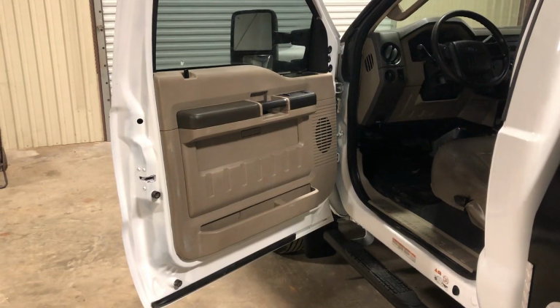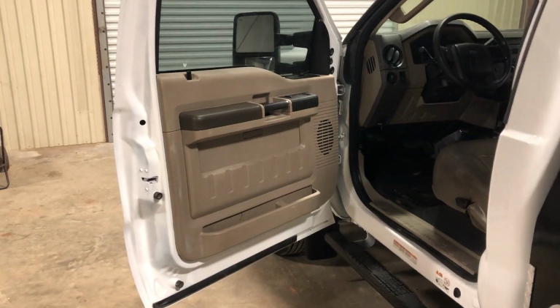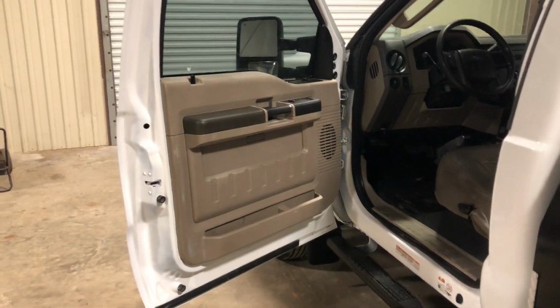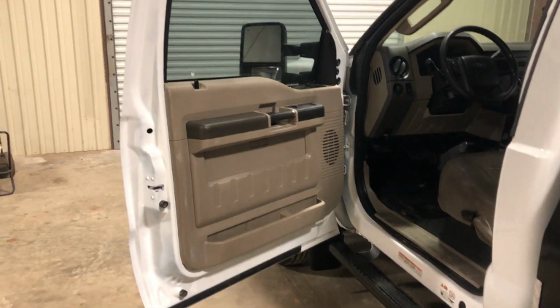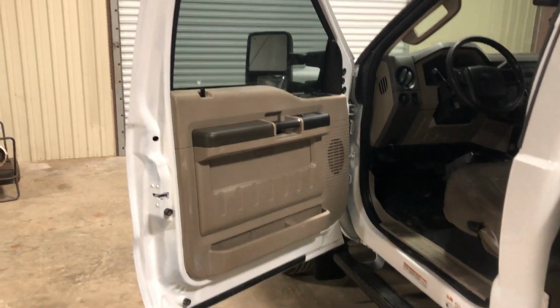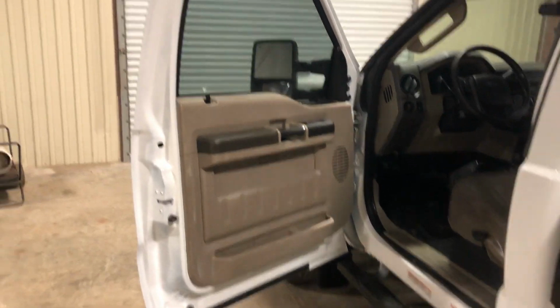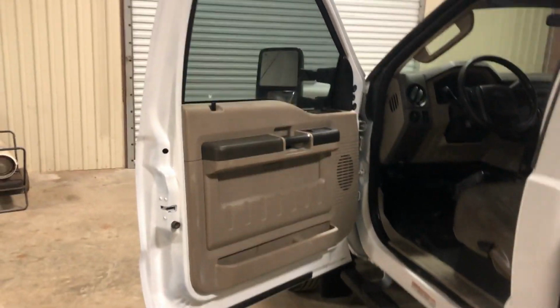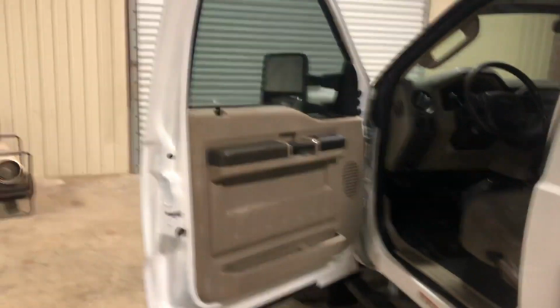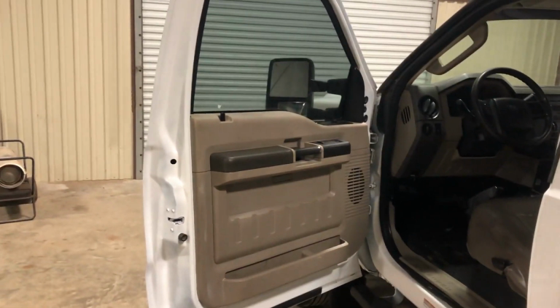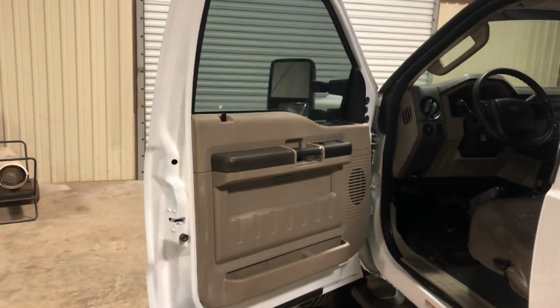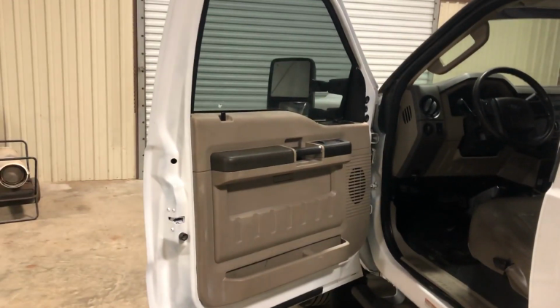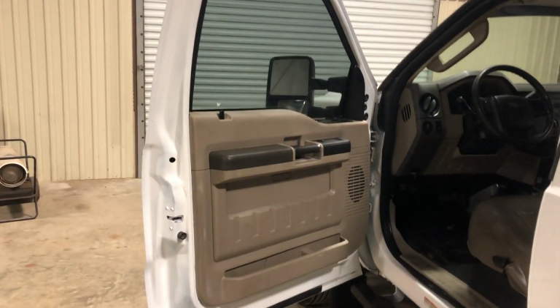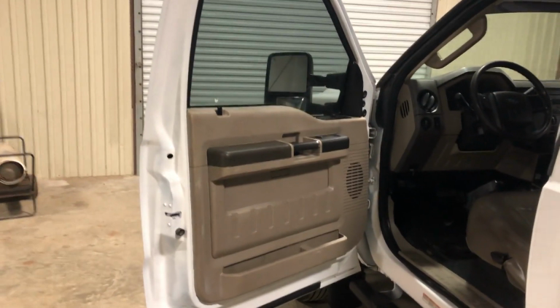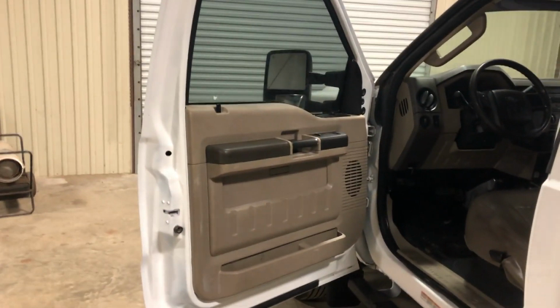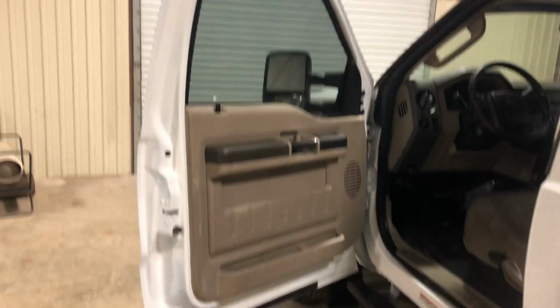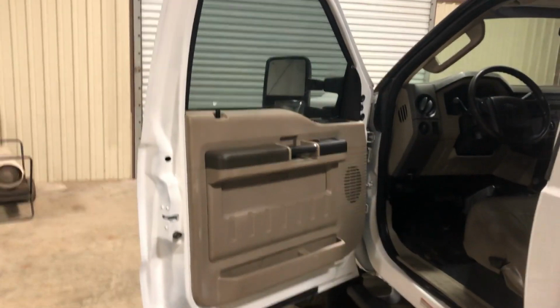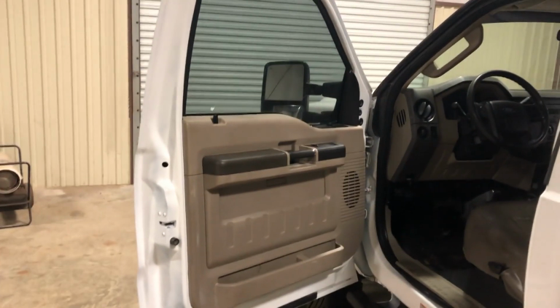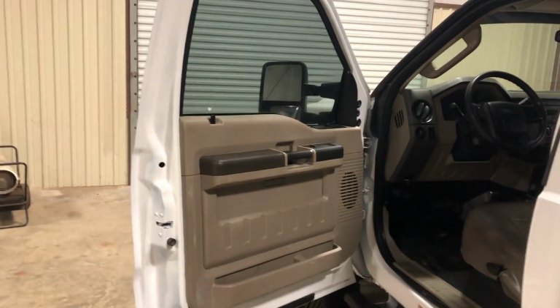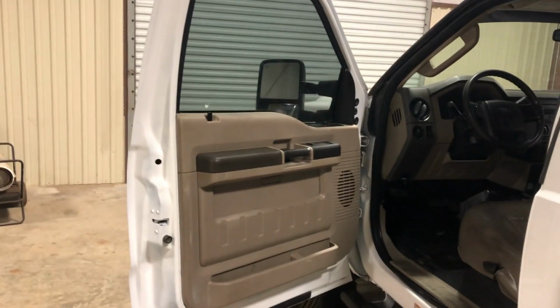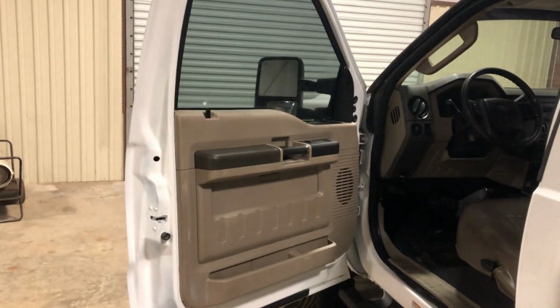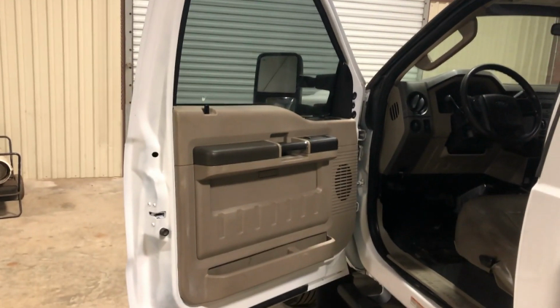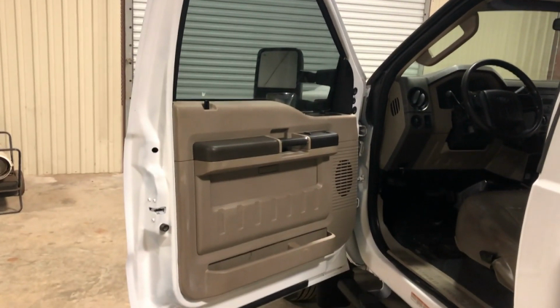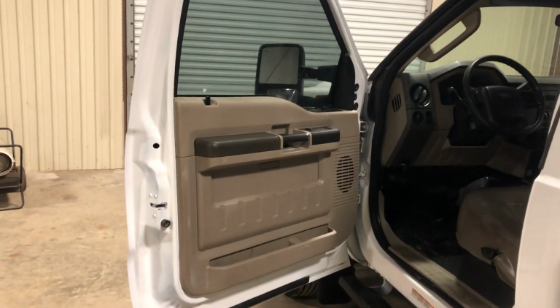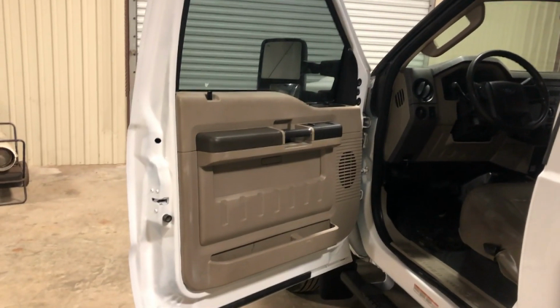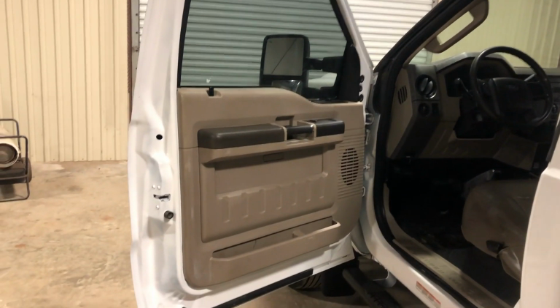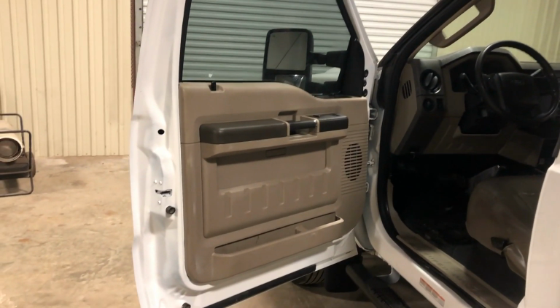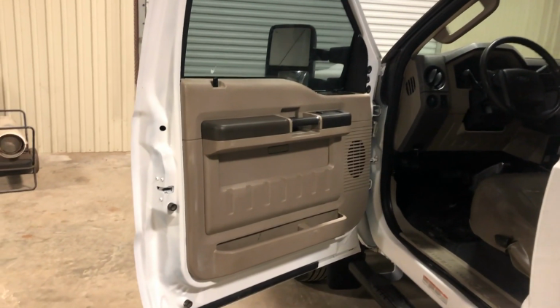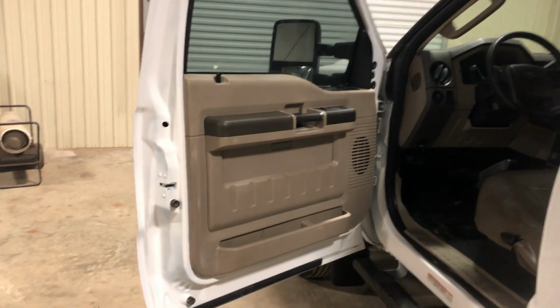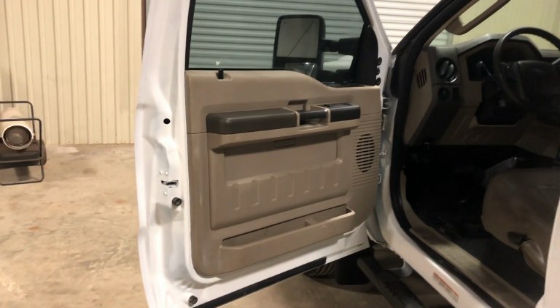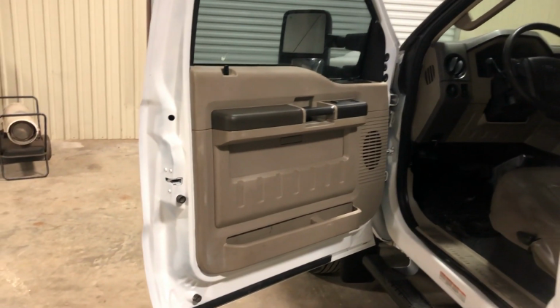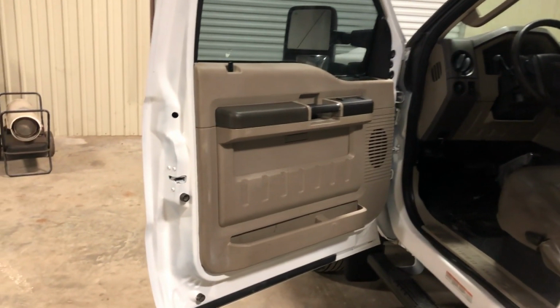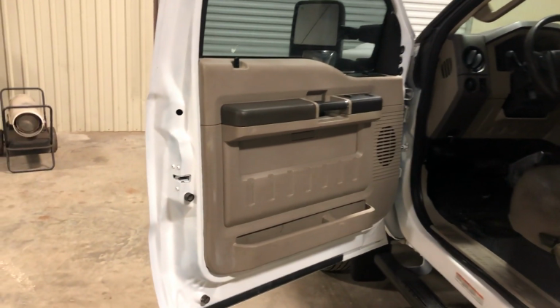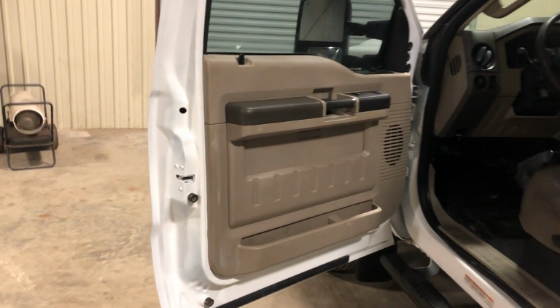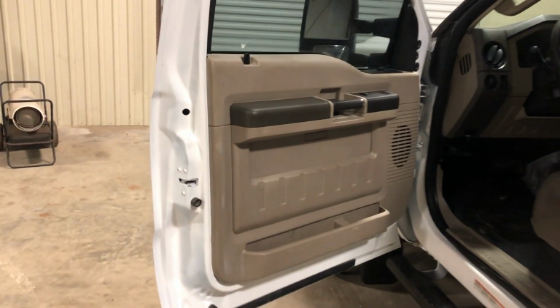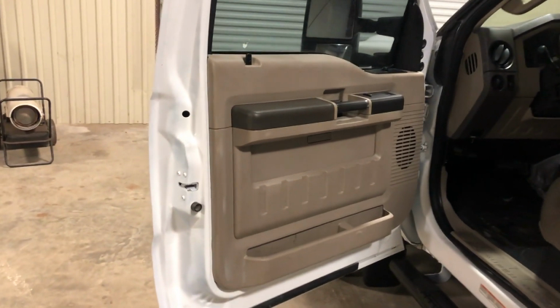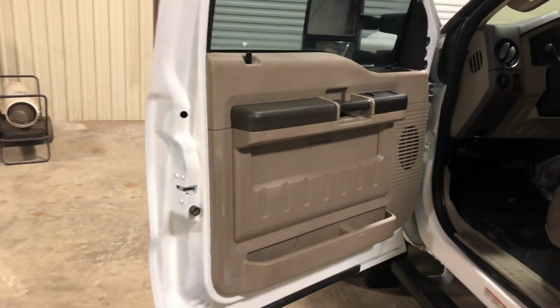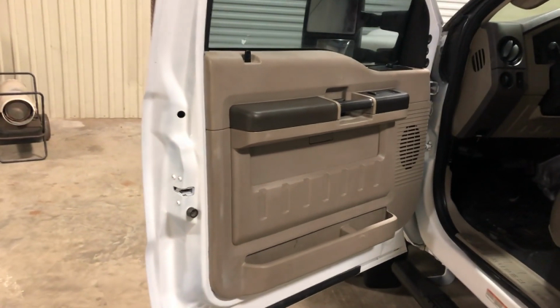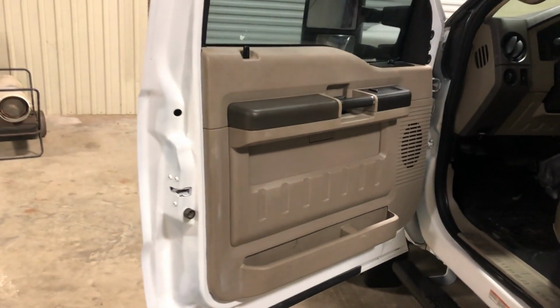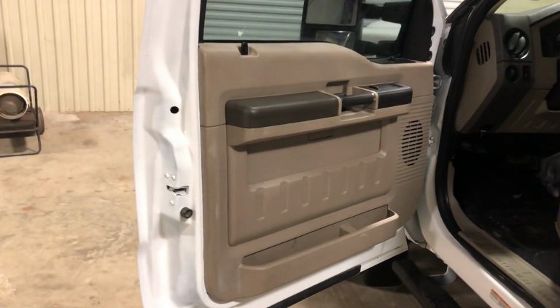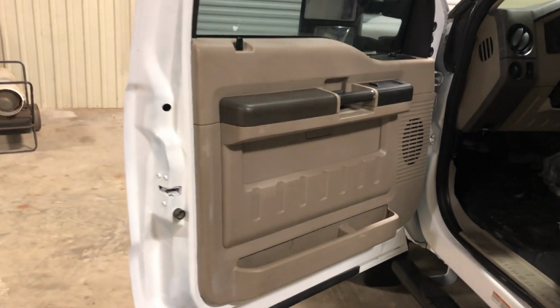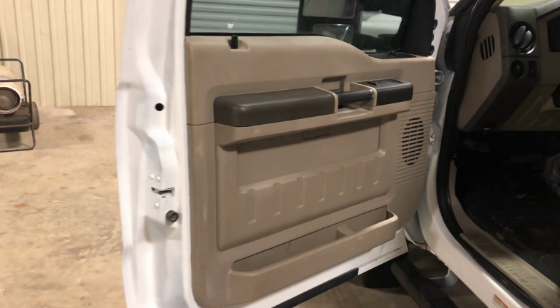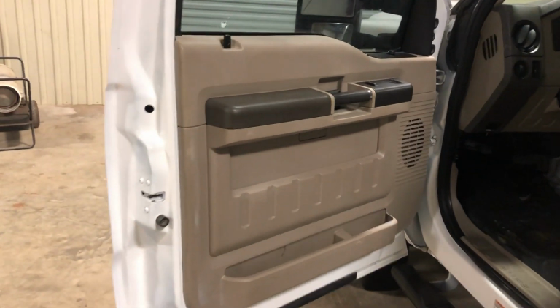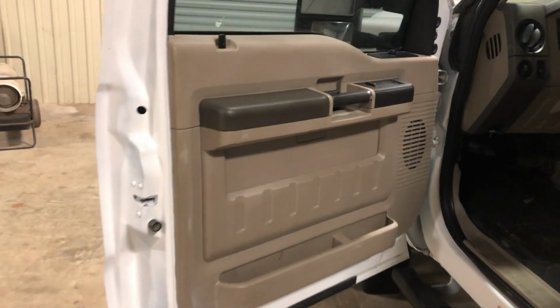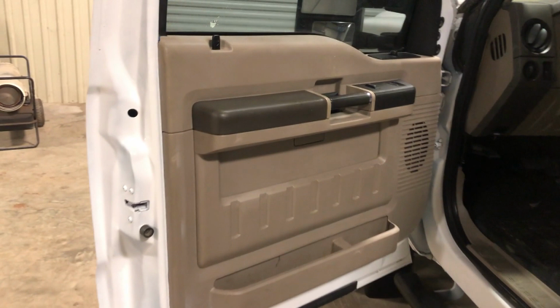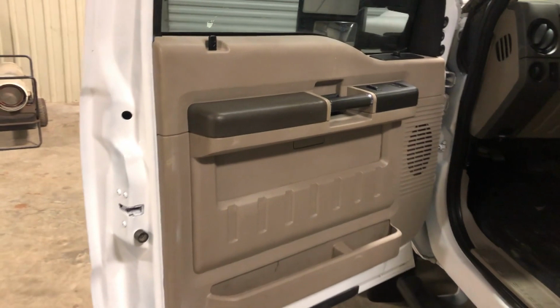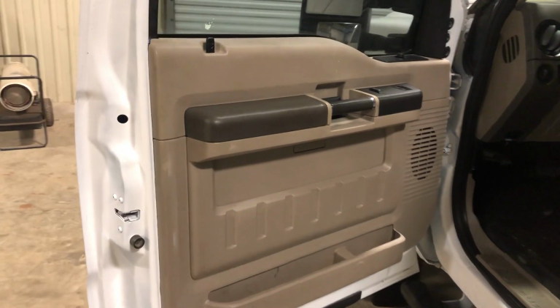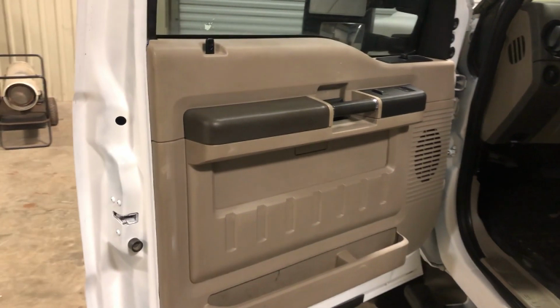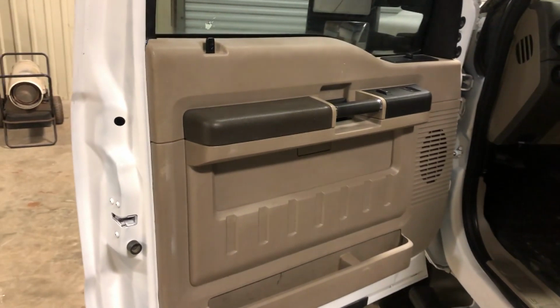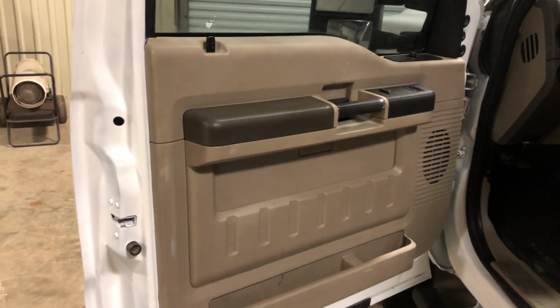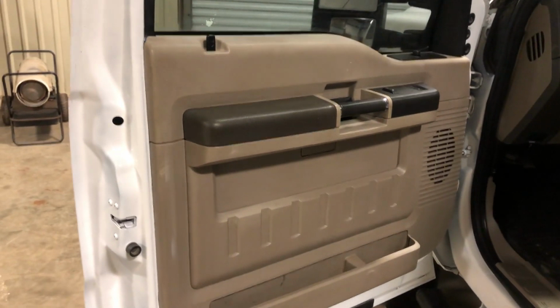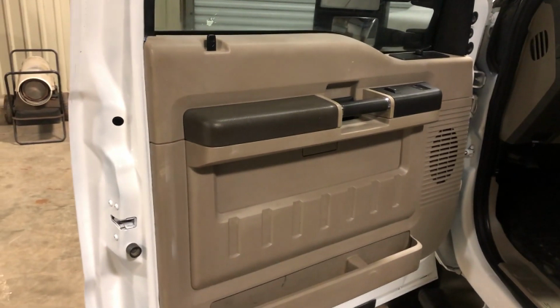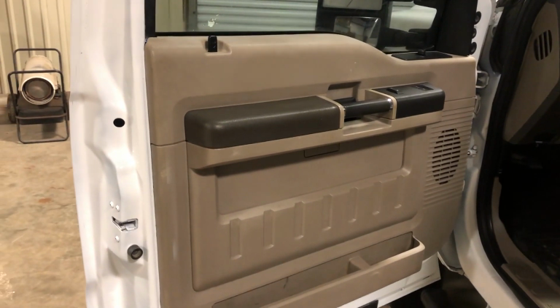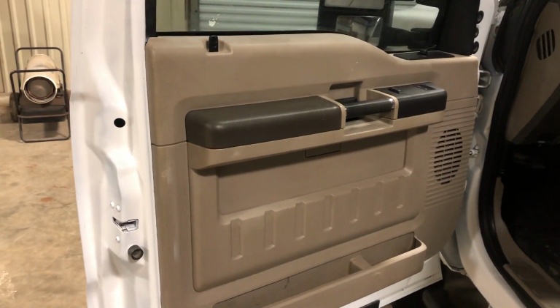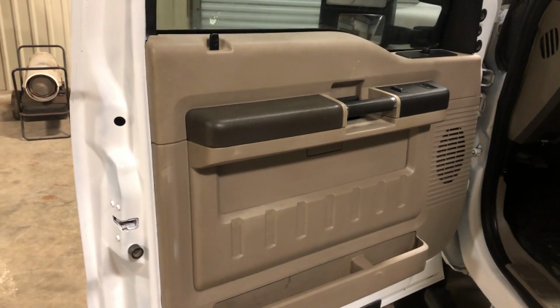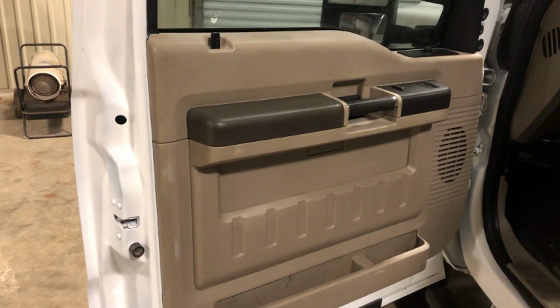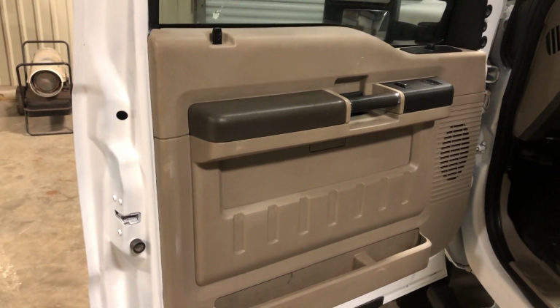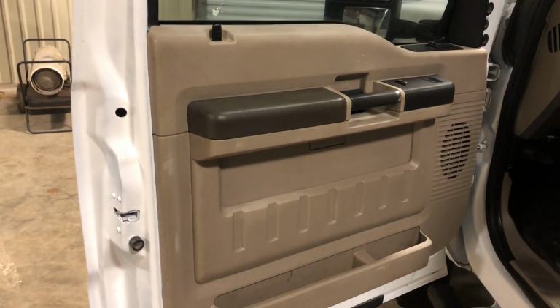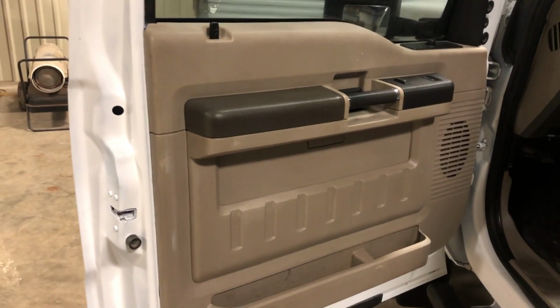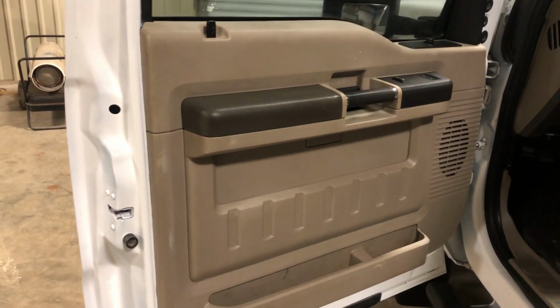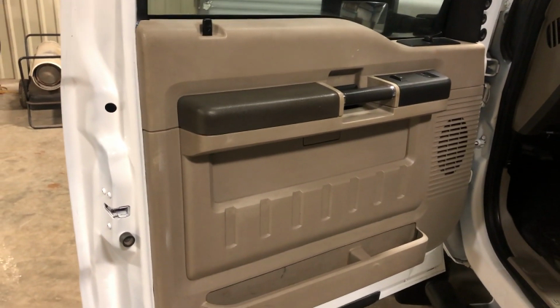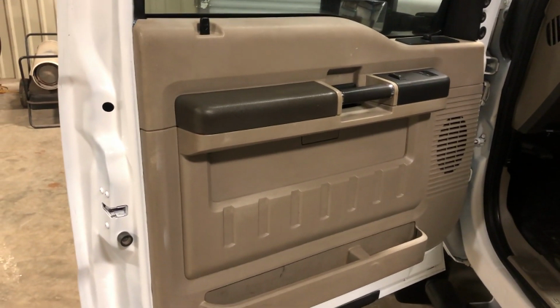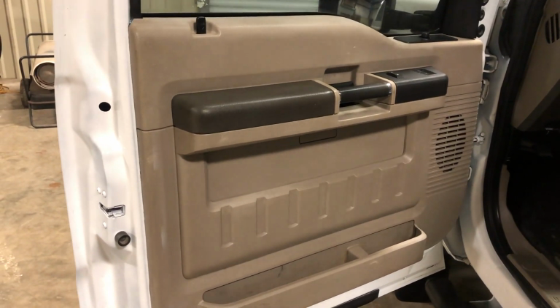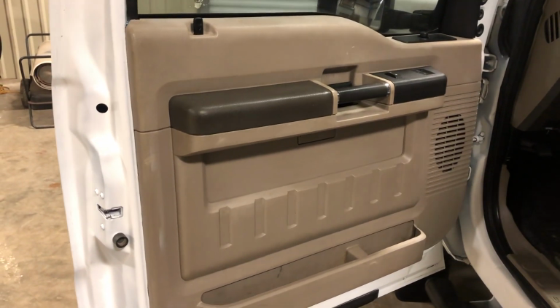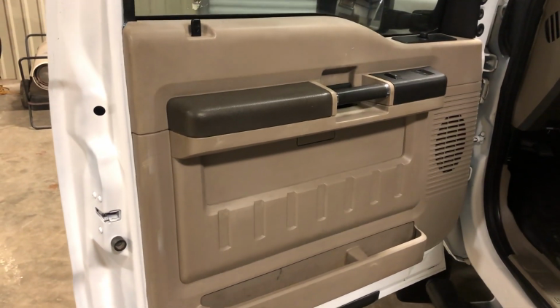We're going to do our inside video on this 2008 Ford F-450. As we walk up to the door panels, you see the door panels aren't all tore up. They're not all broke up, like you see a lot of them trucks.